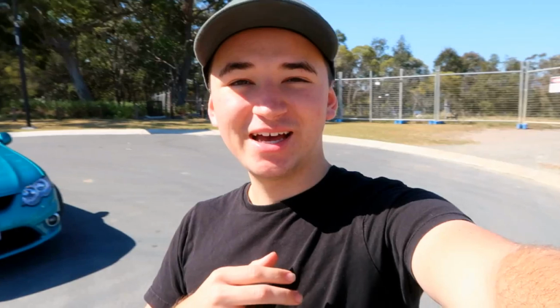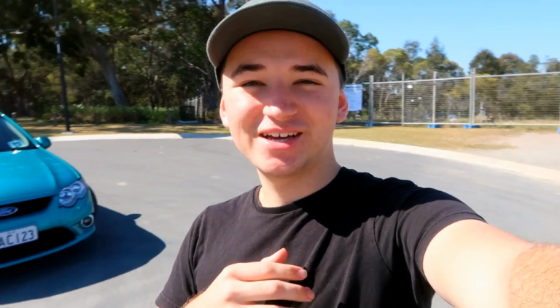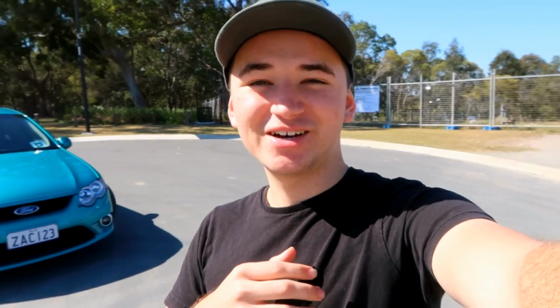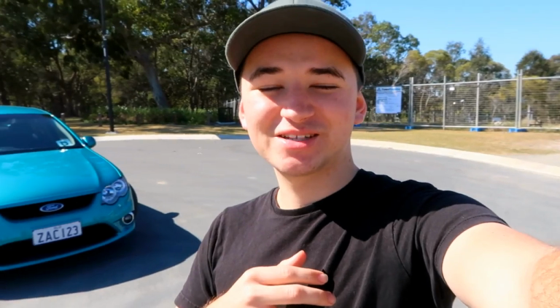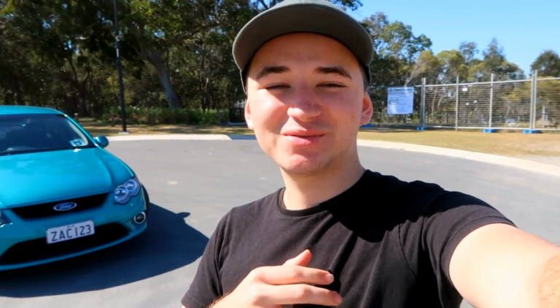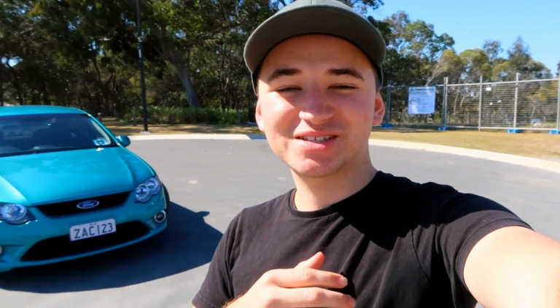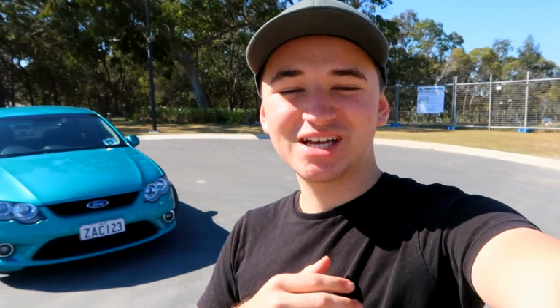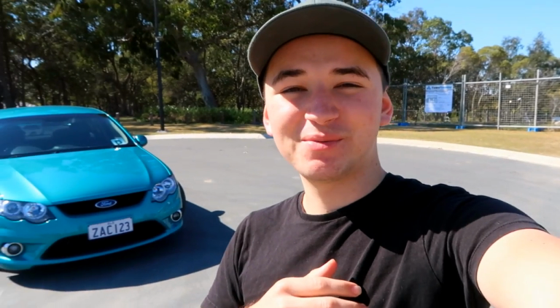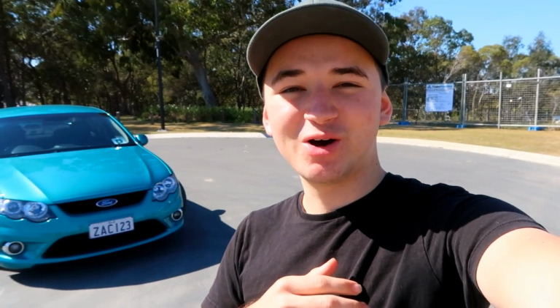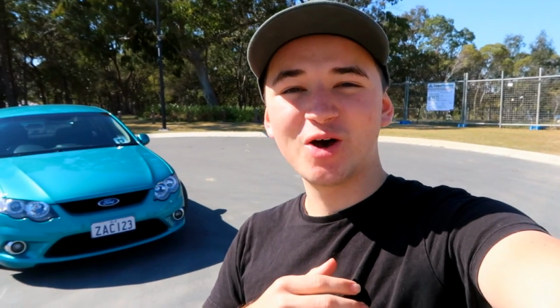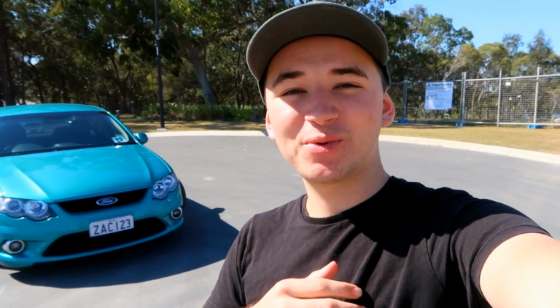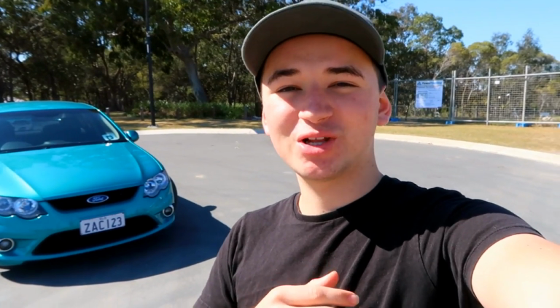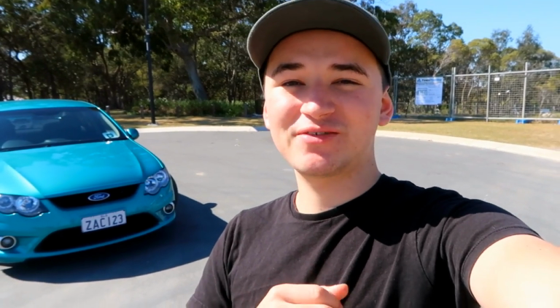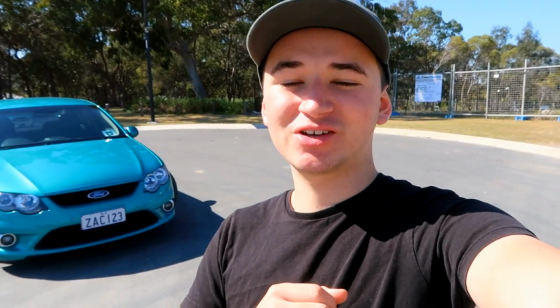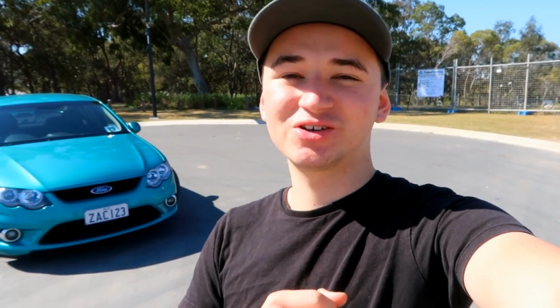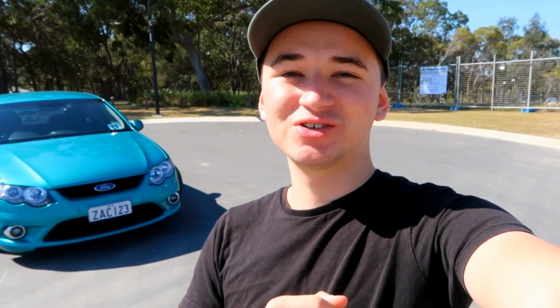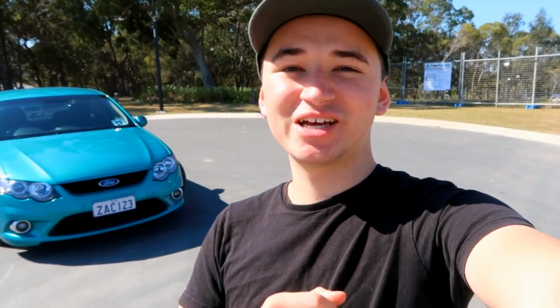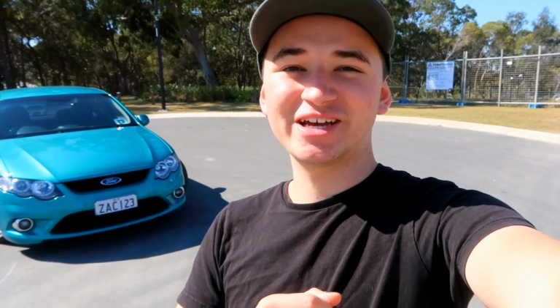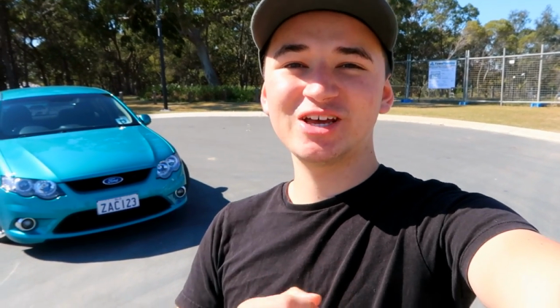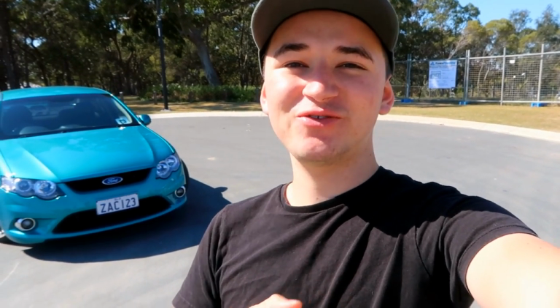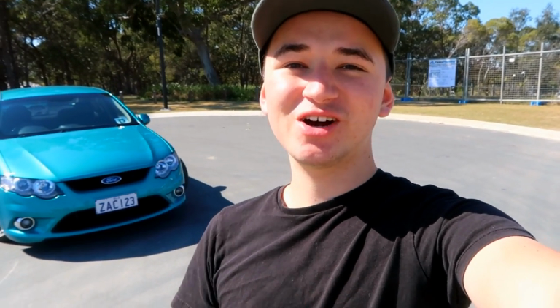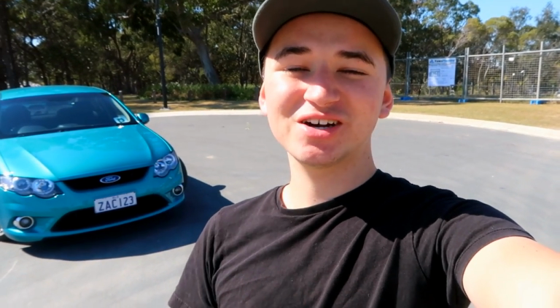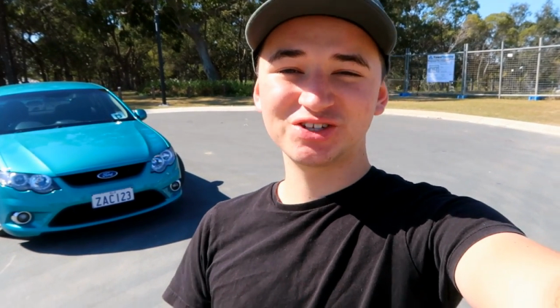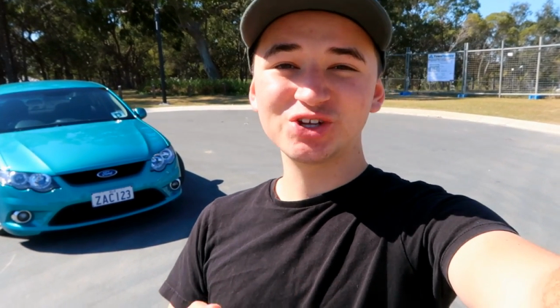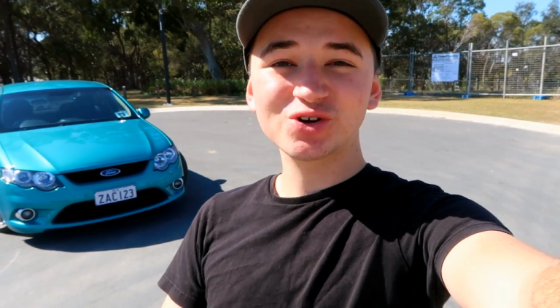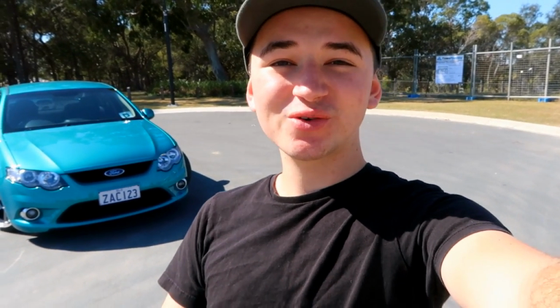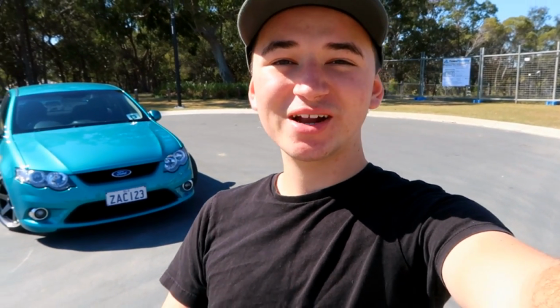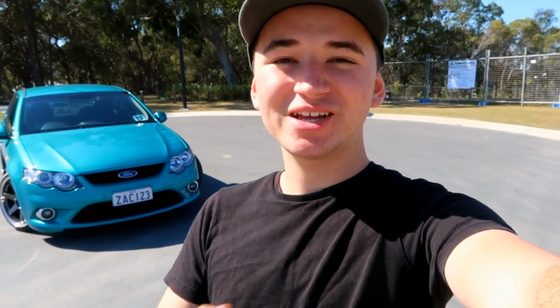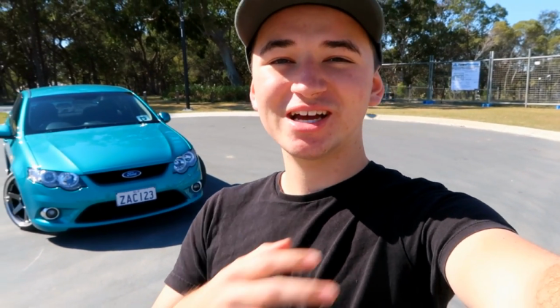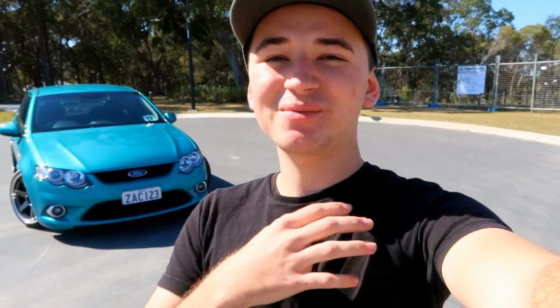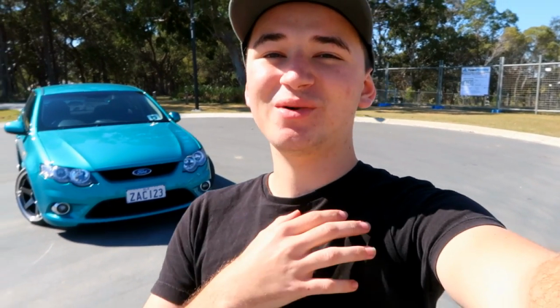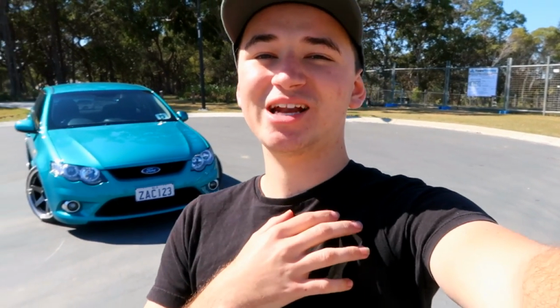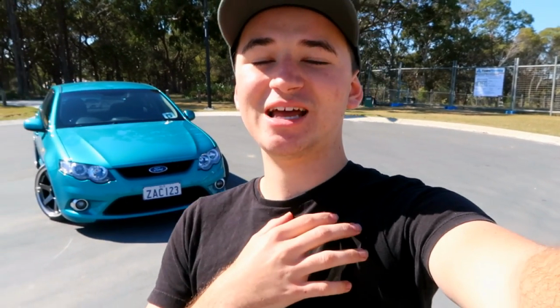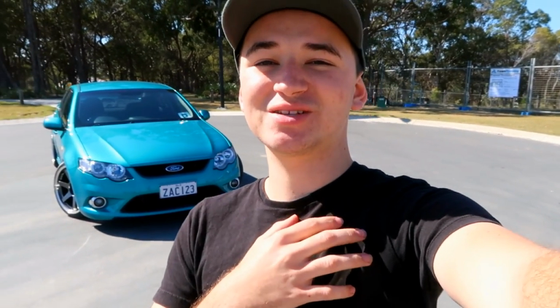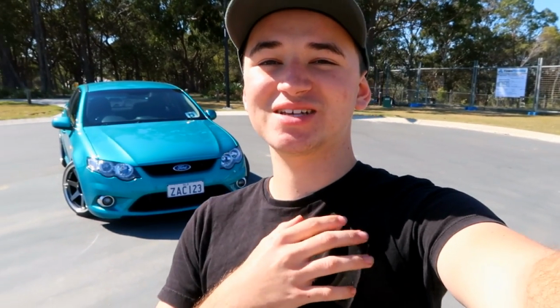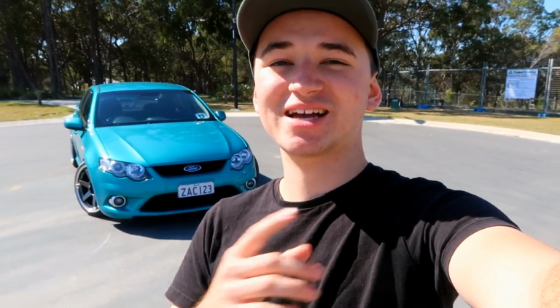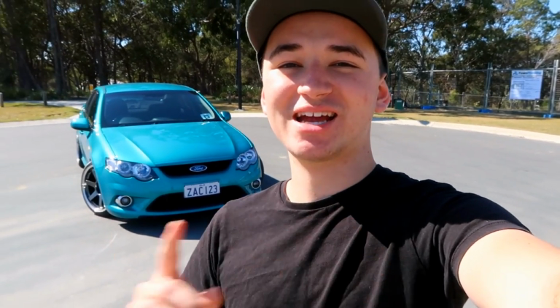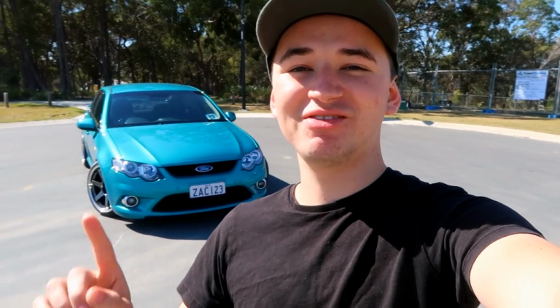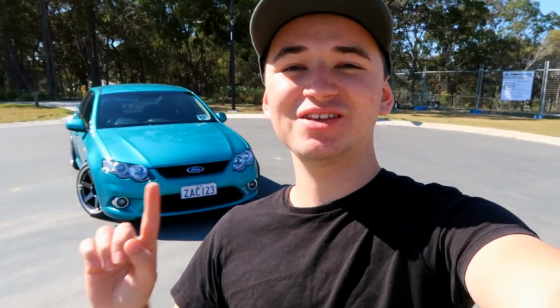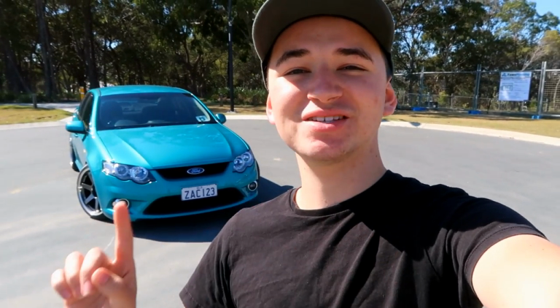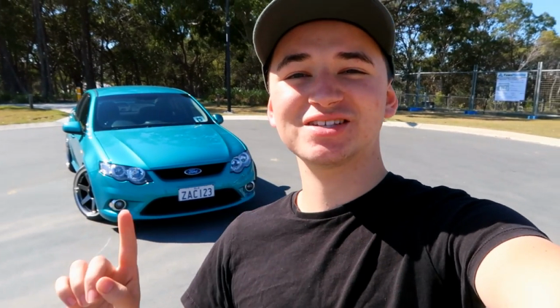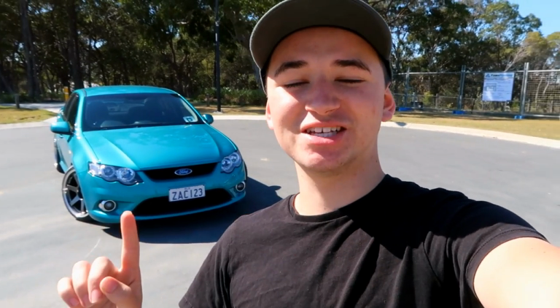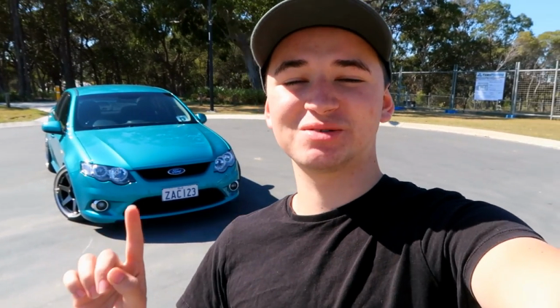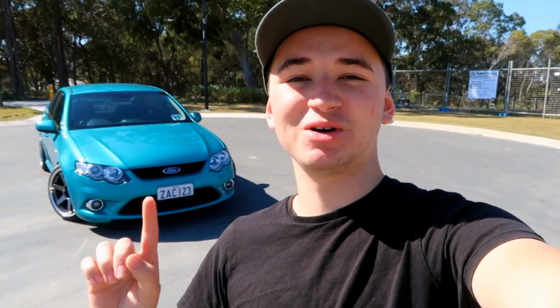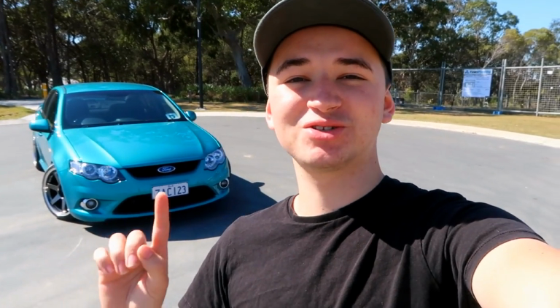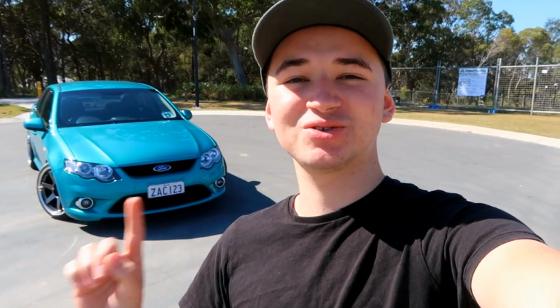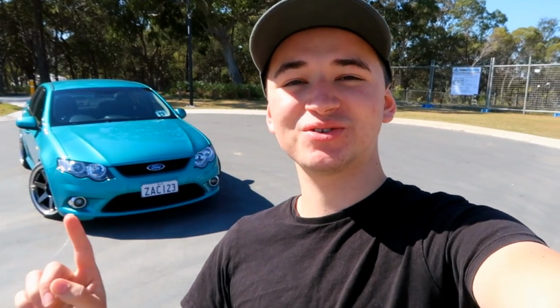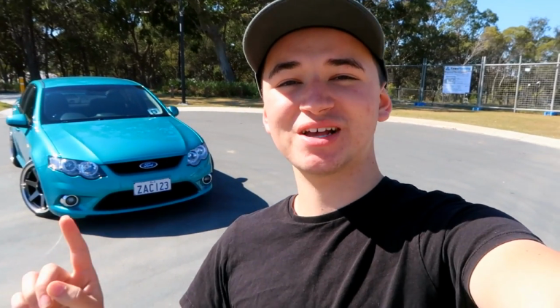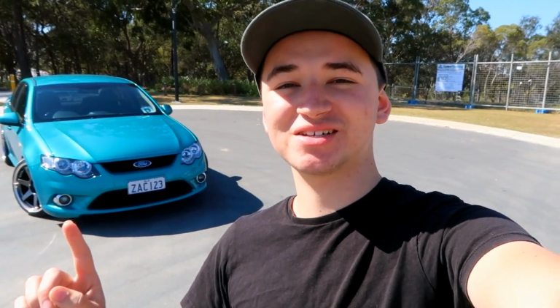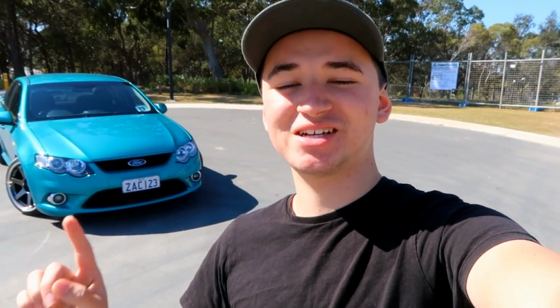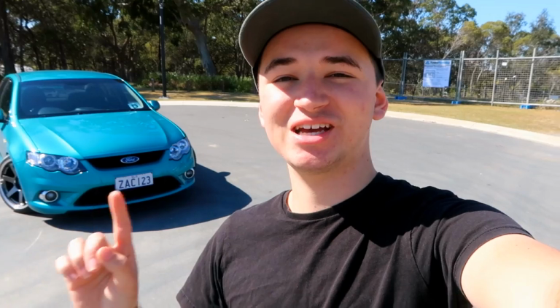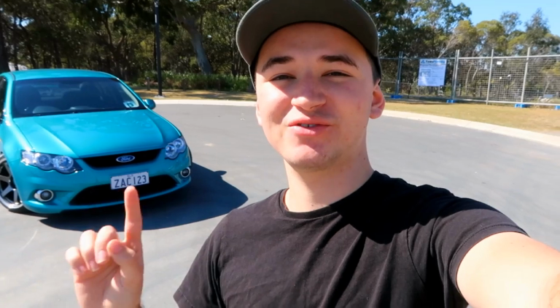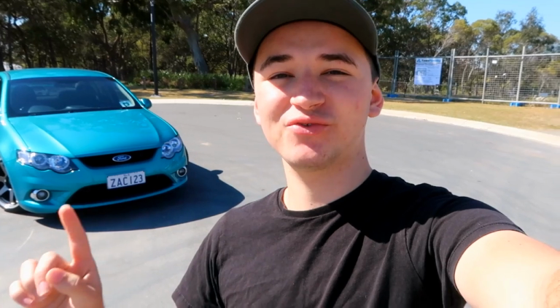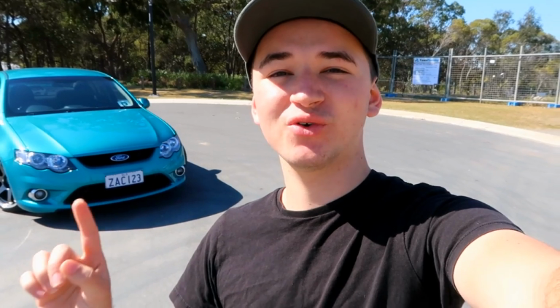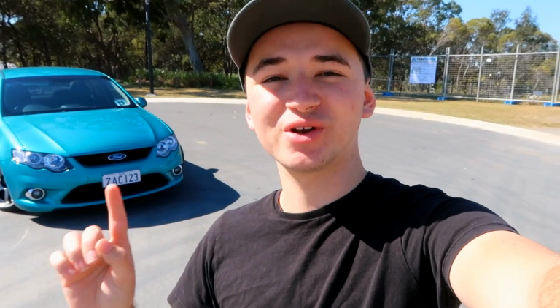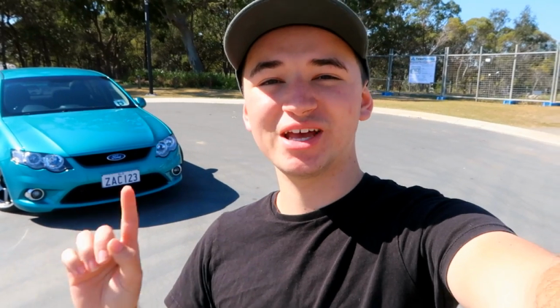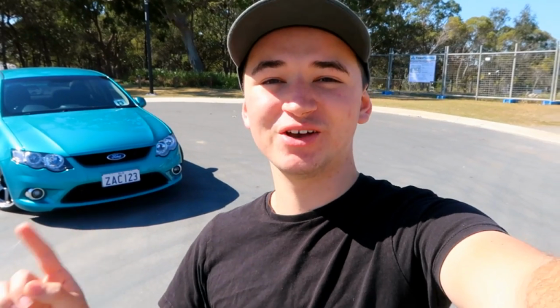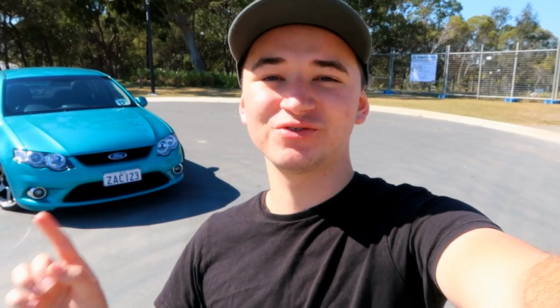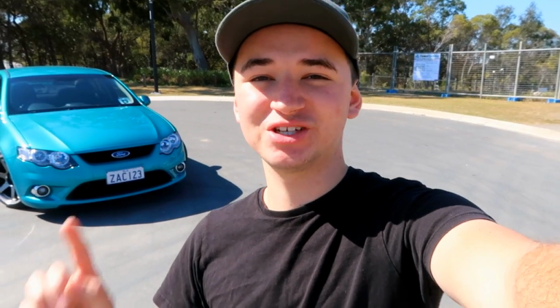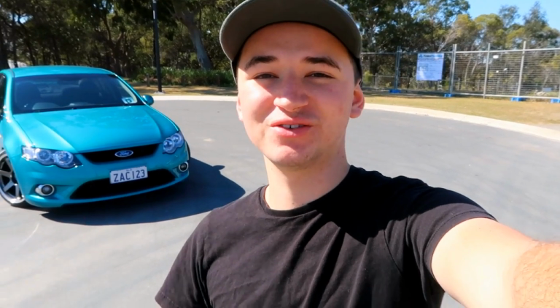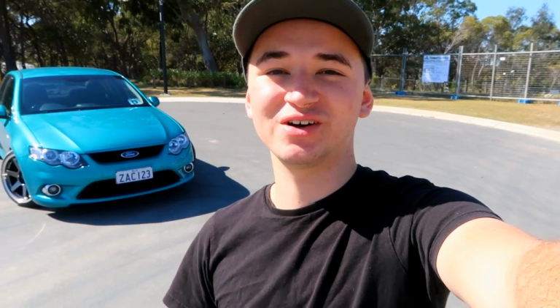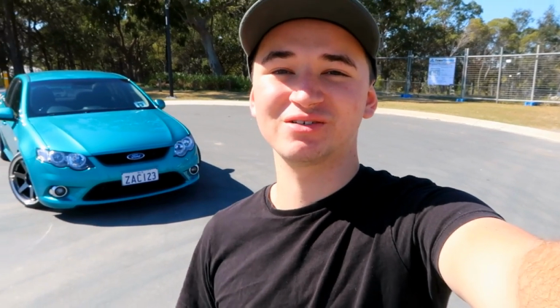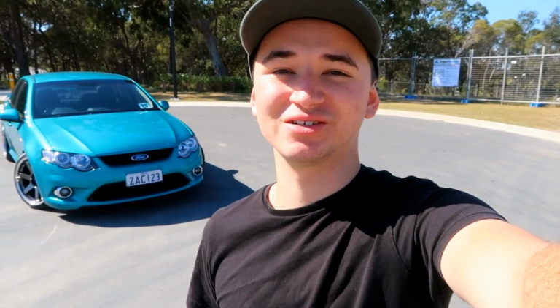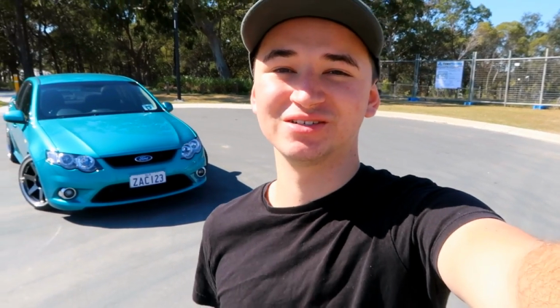Hey guys, what's up? I hope you're all having a good day. If you guys are new around here, my name is Zach and this is my 2008 Ford FG Falcon.